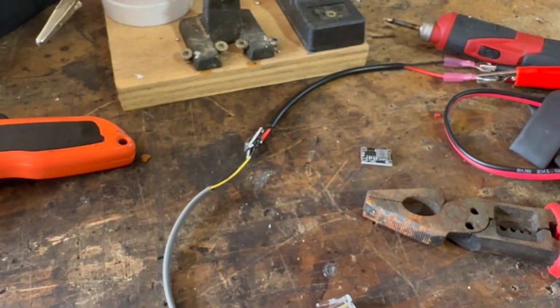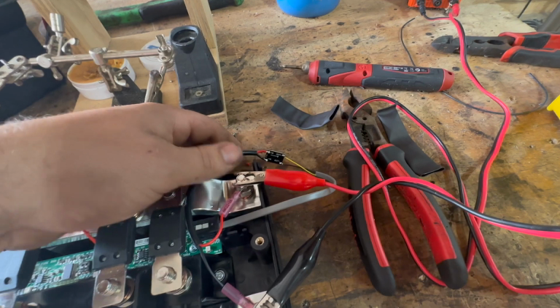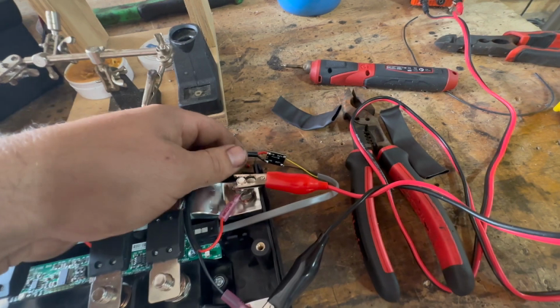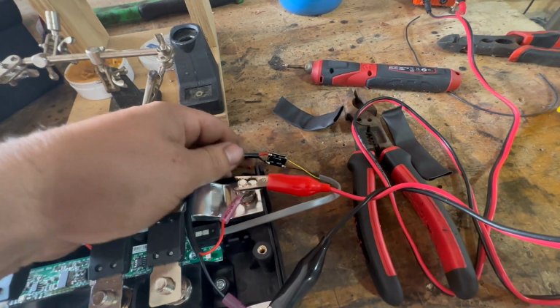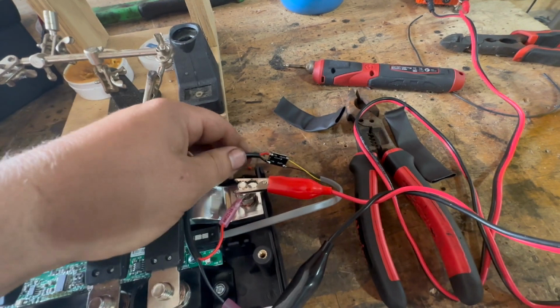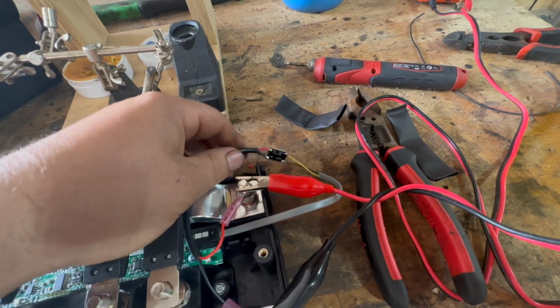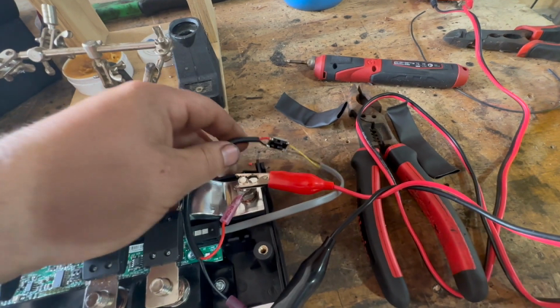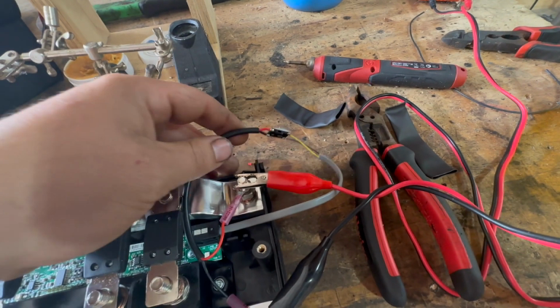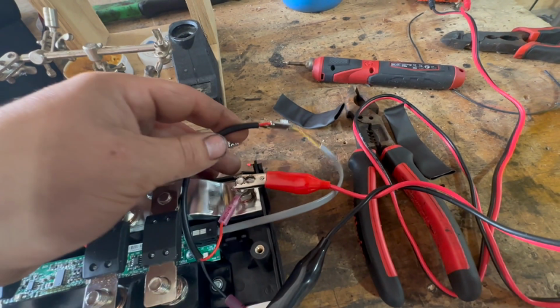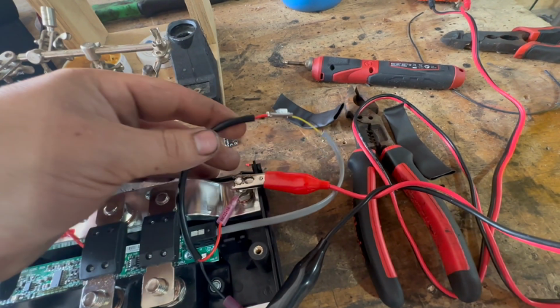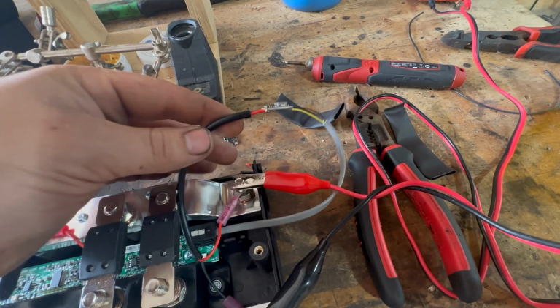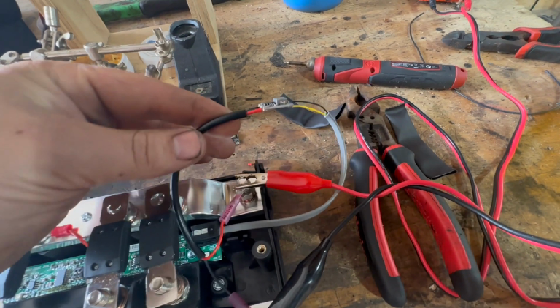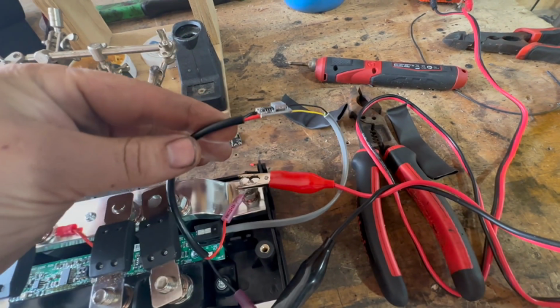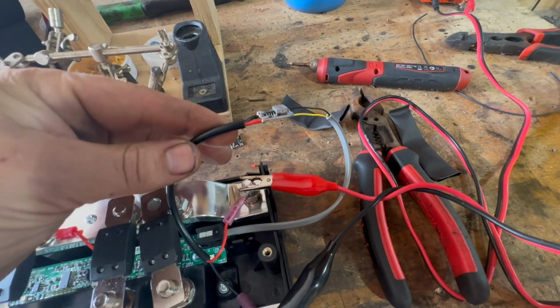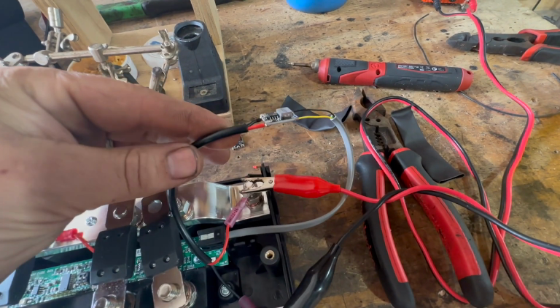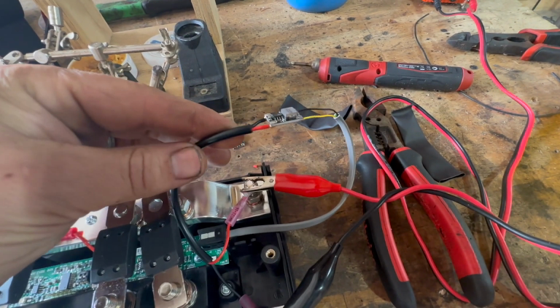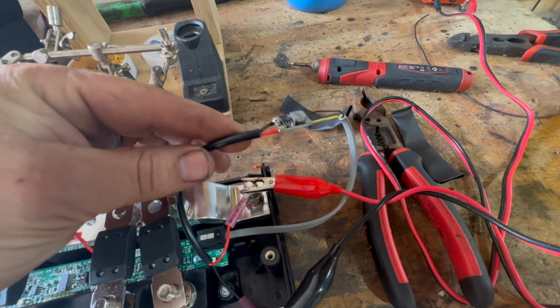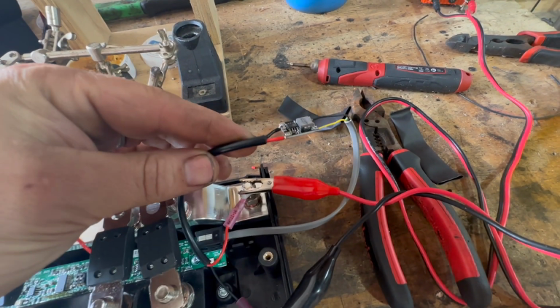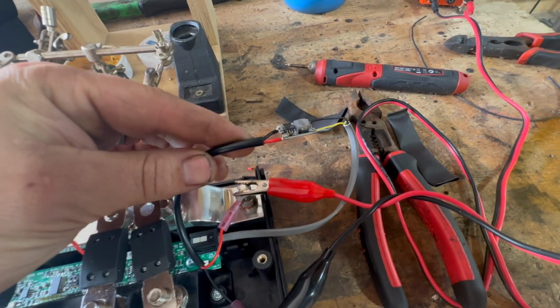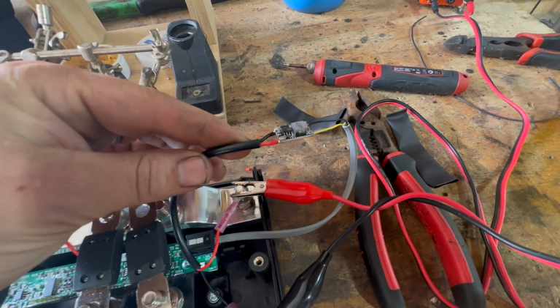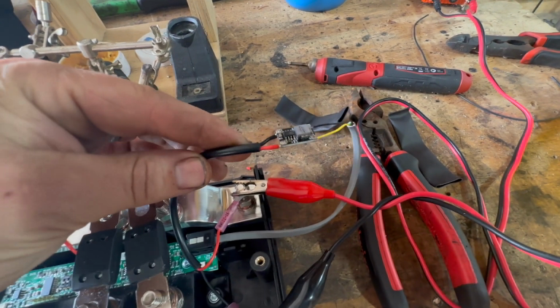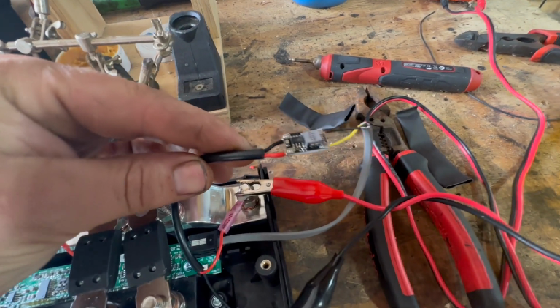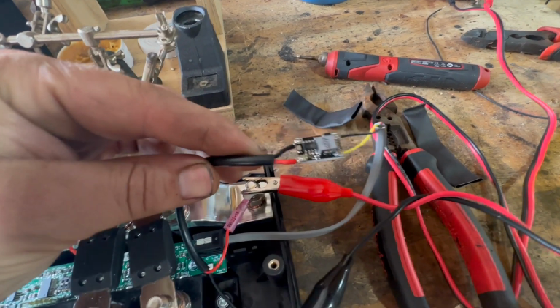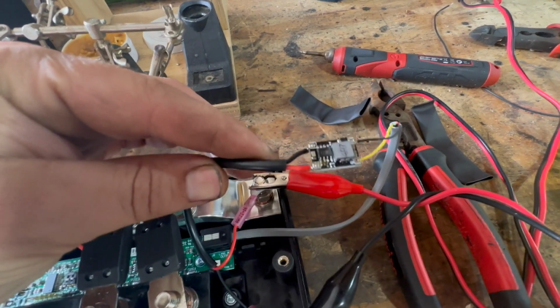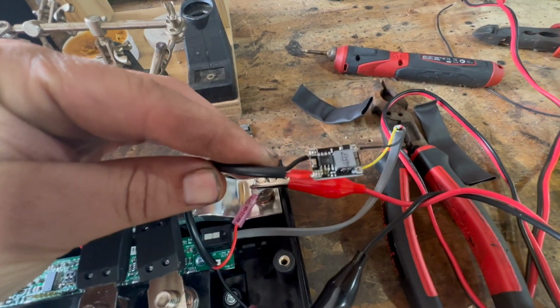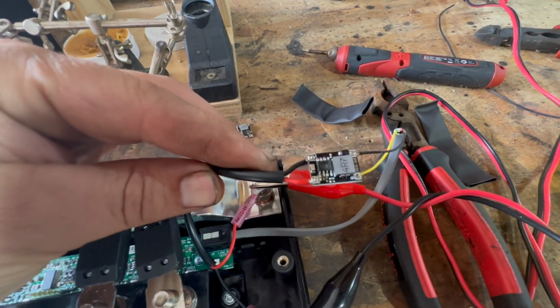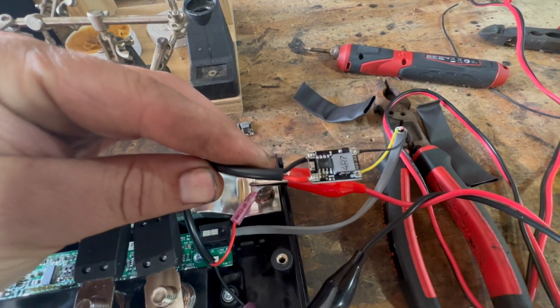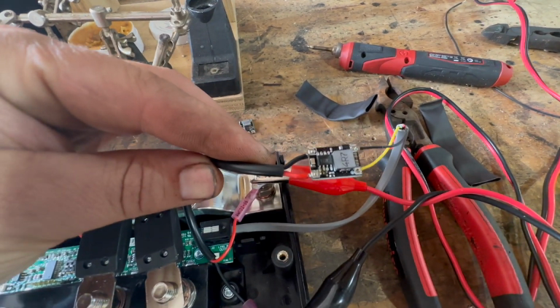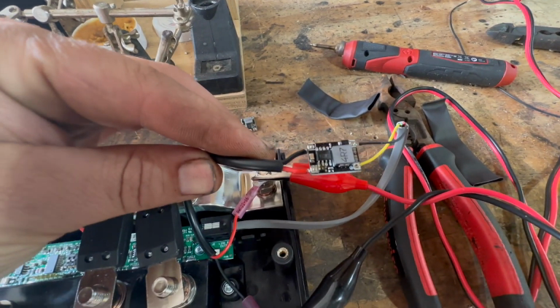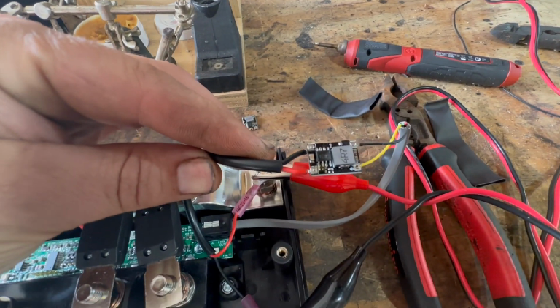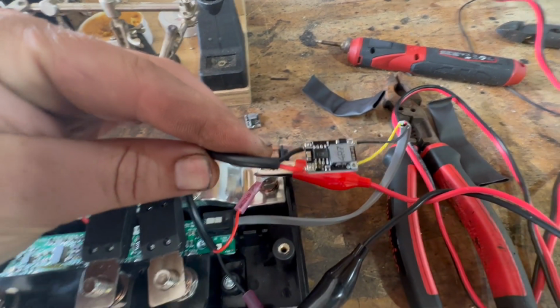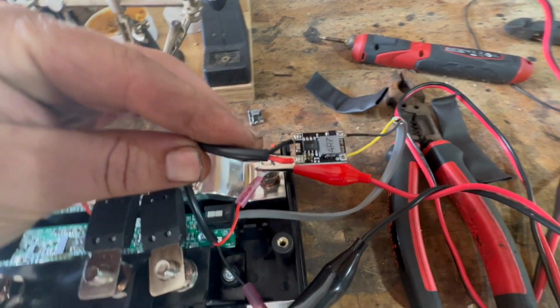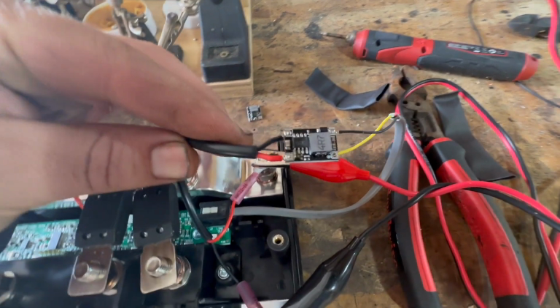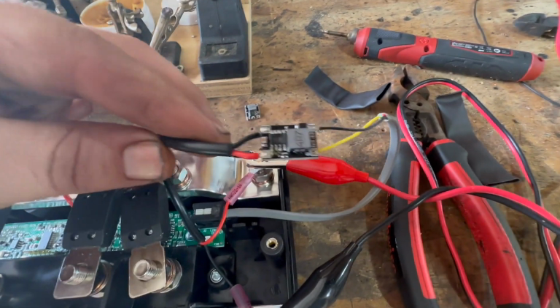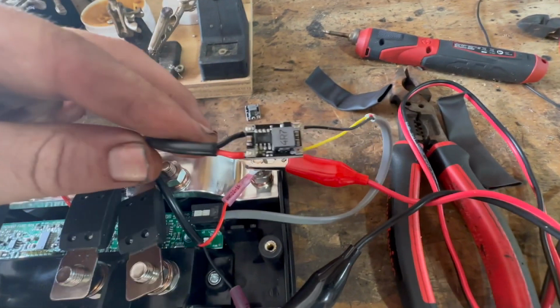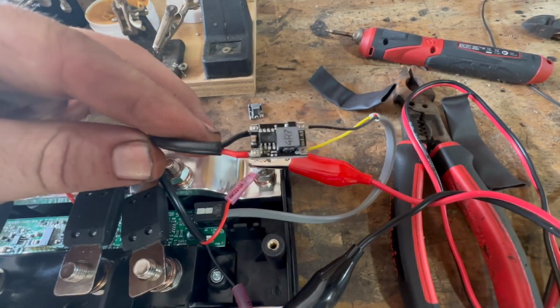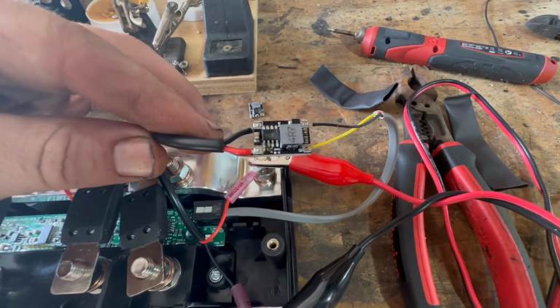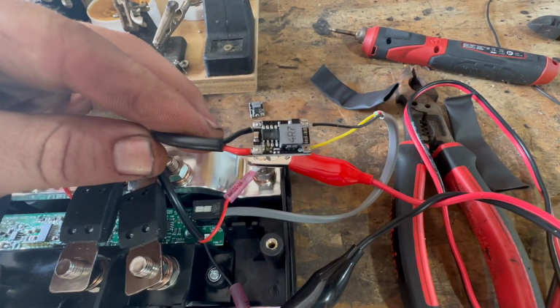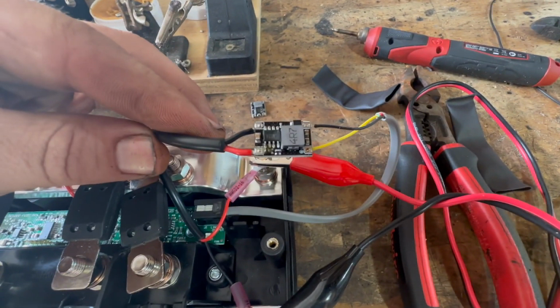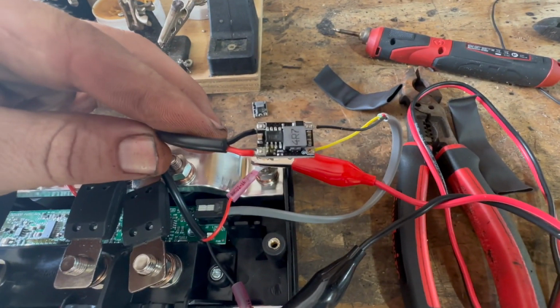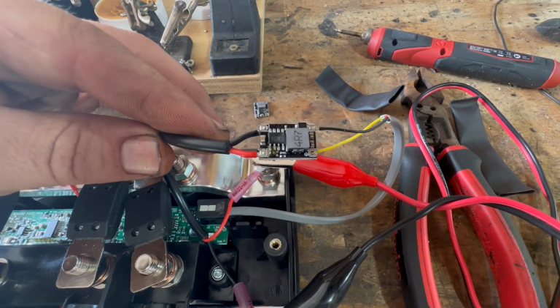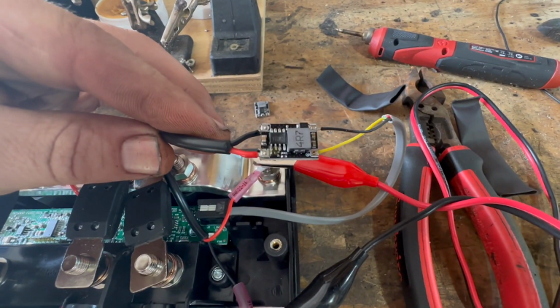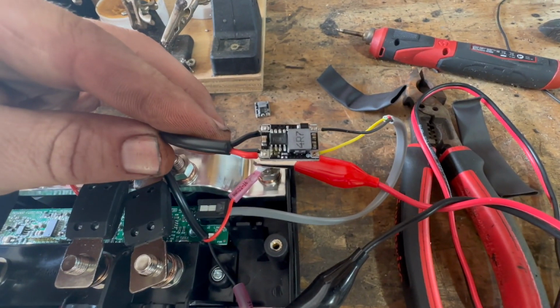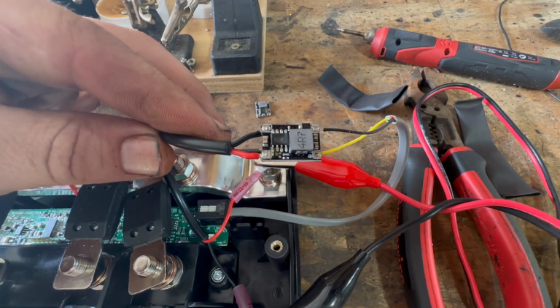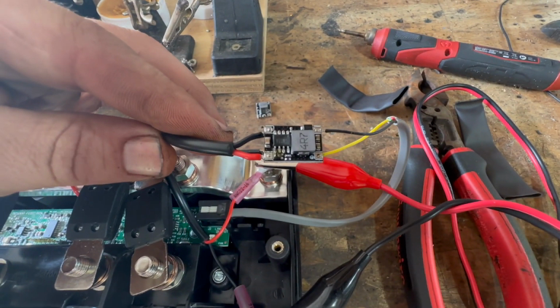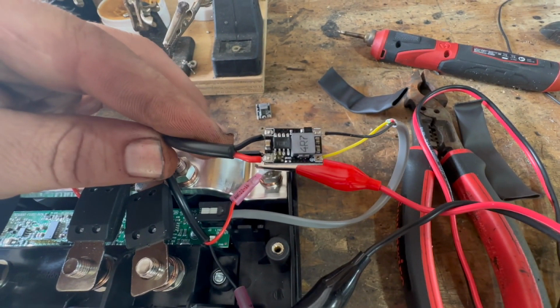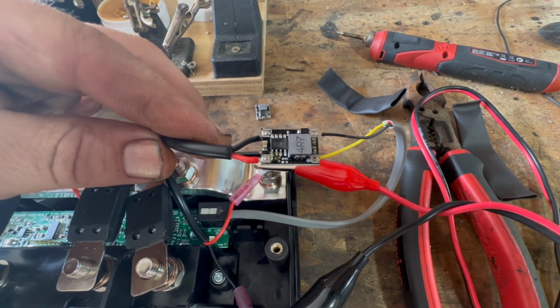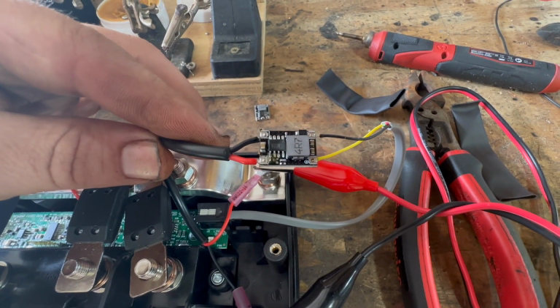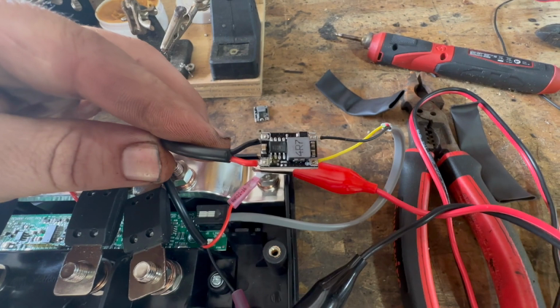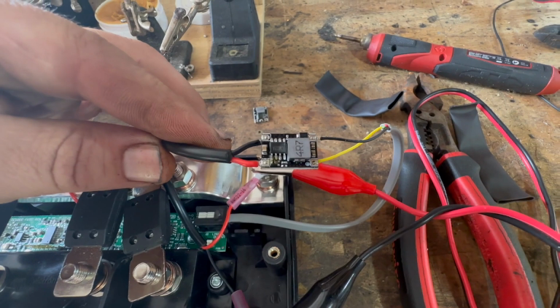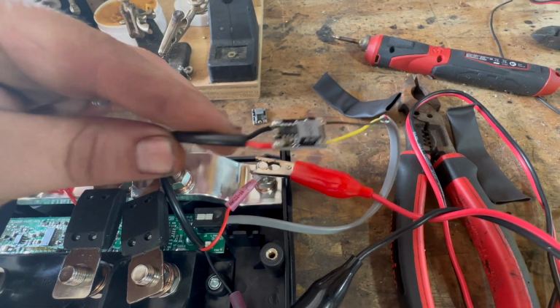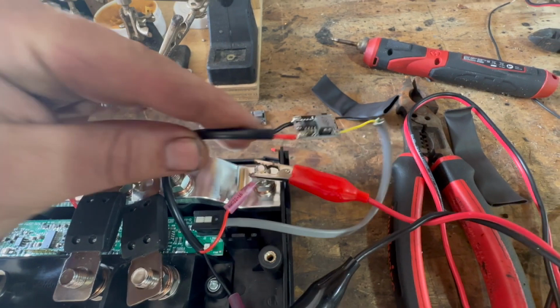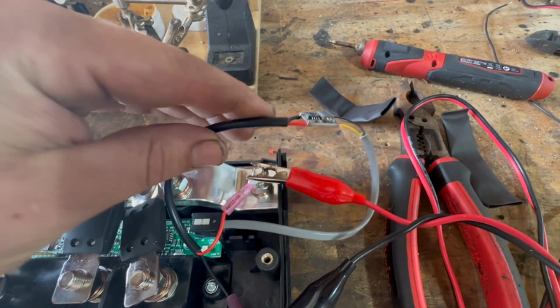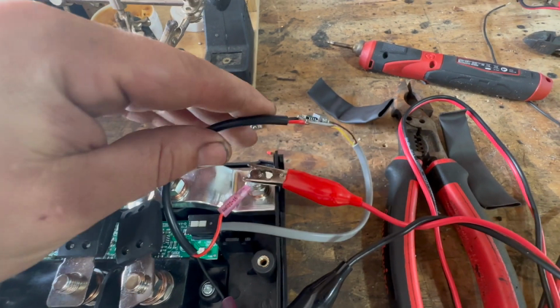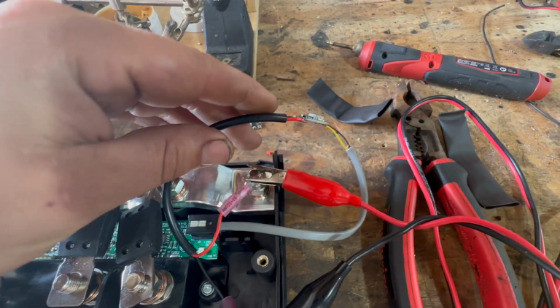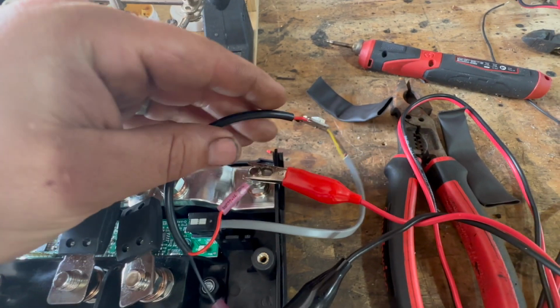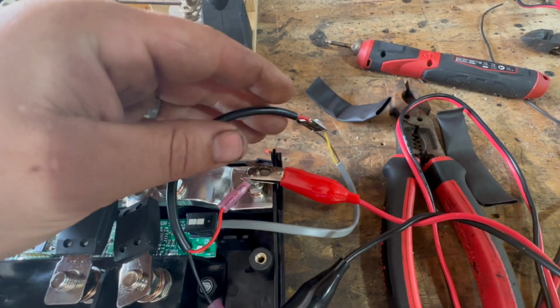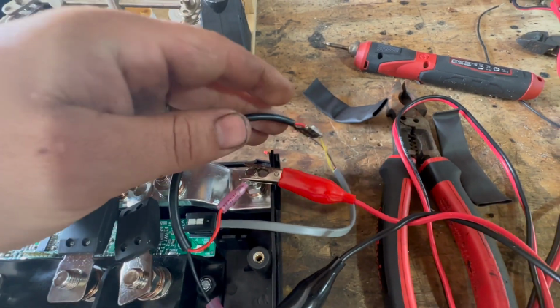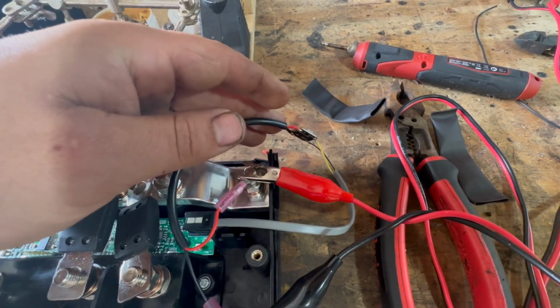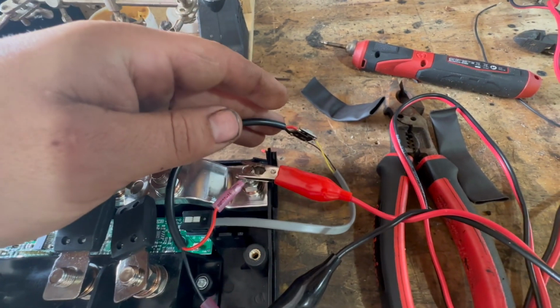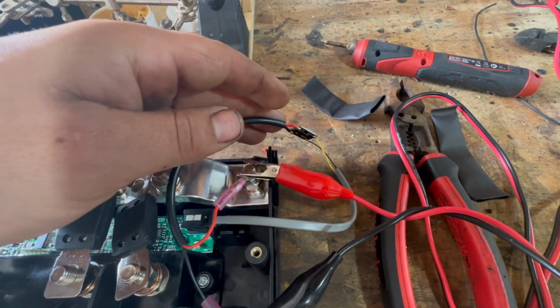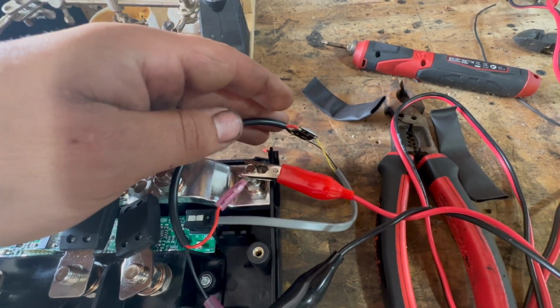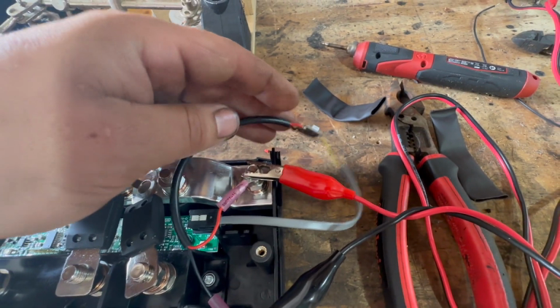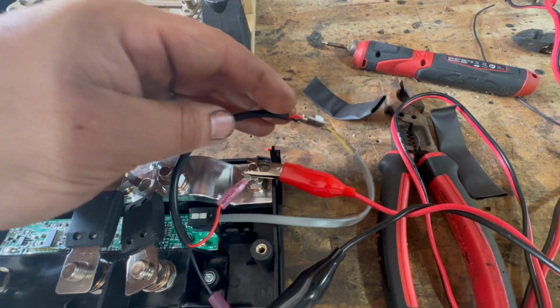What I'll end up doing with this is covering the whole thing with heat shrink, and that'll be protected.